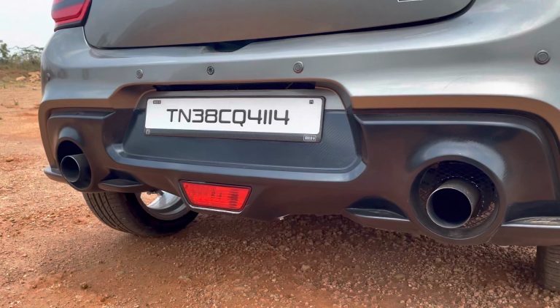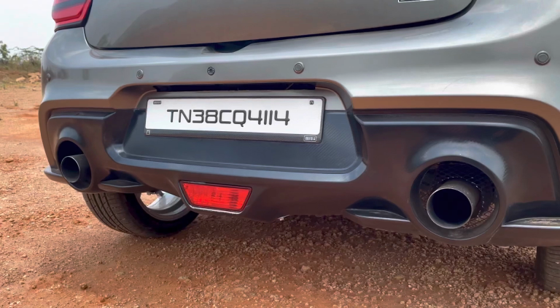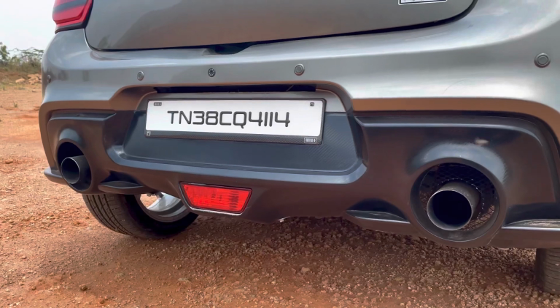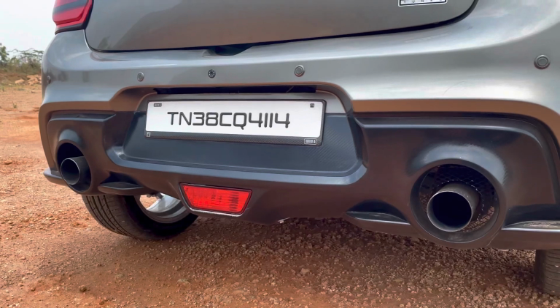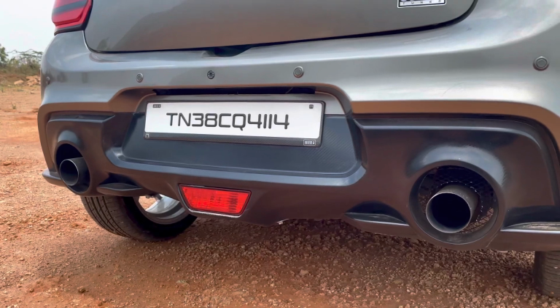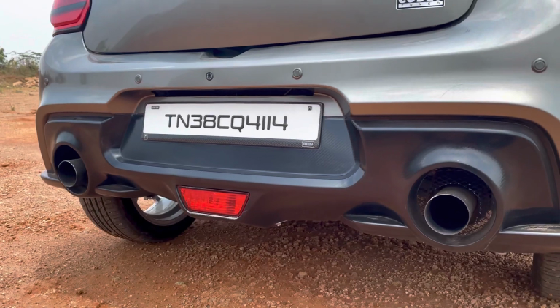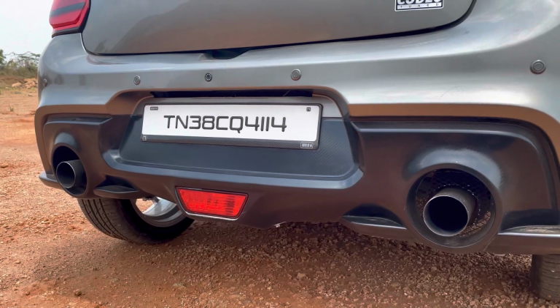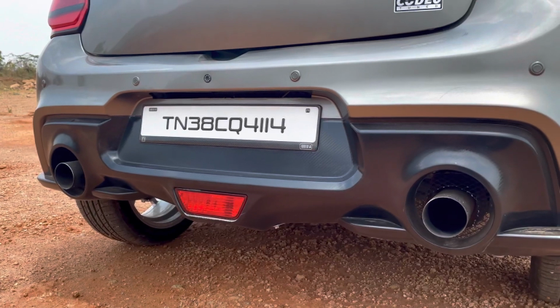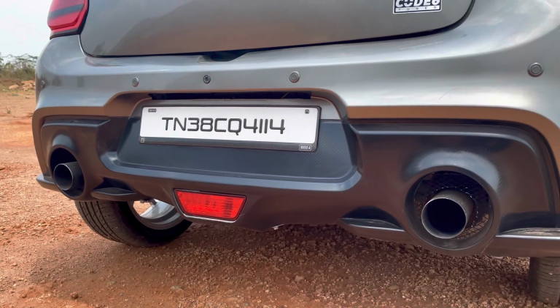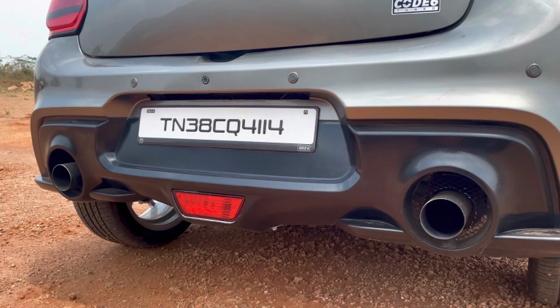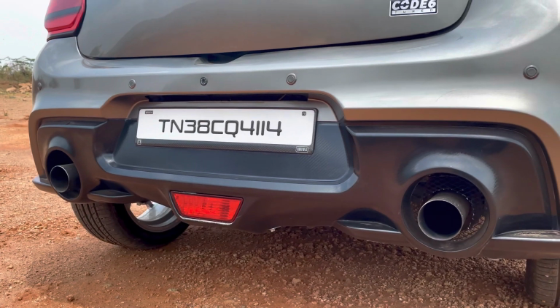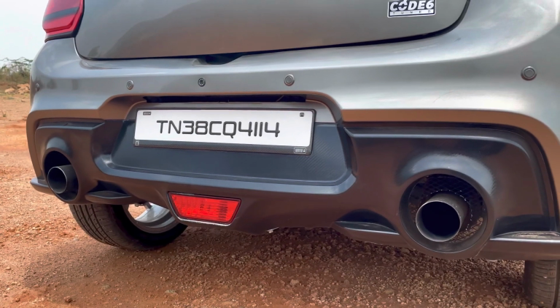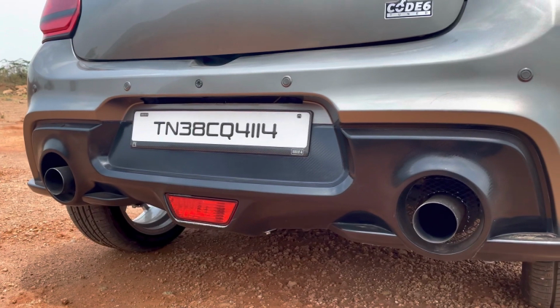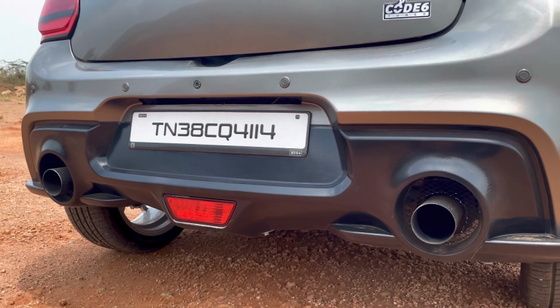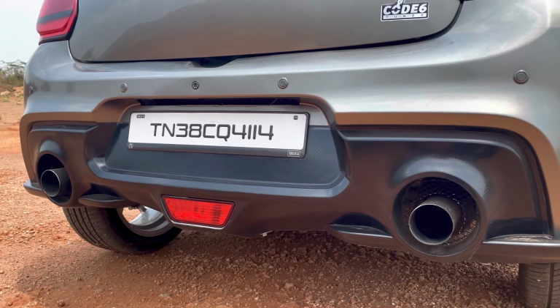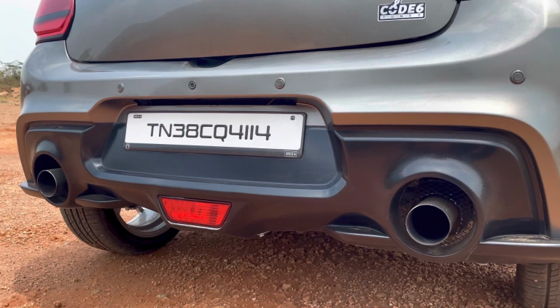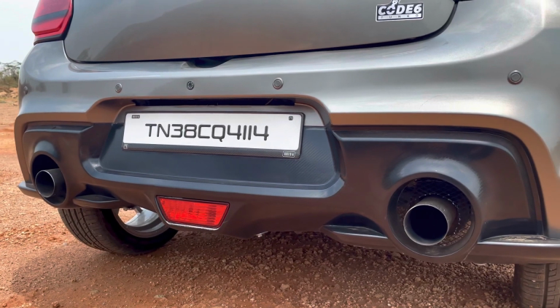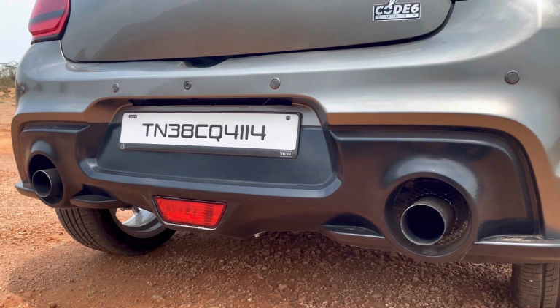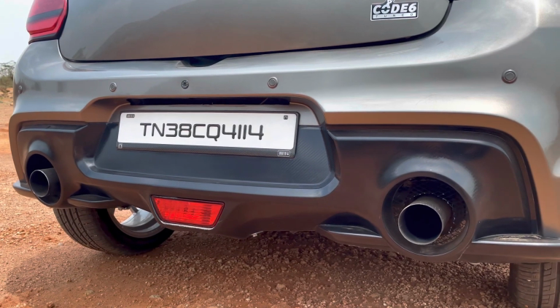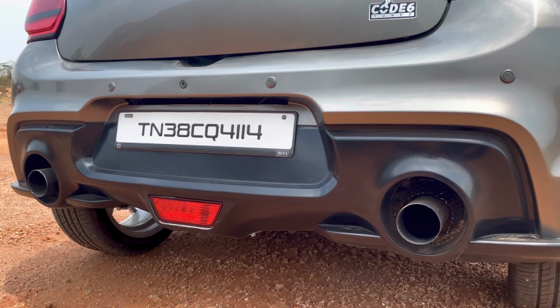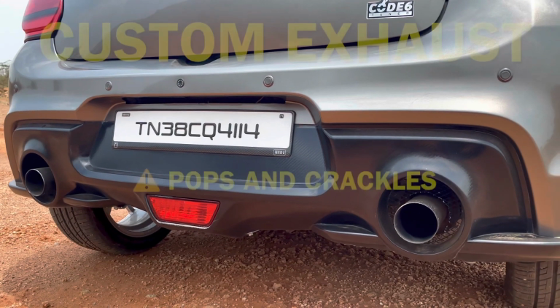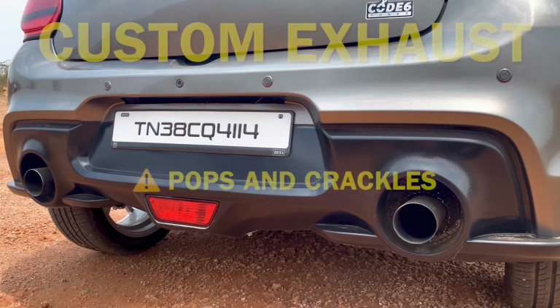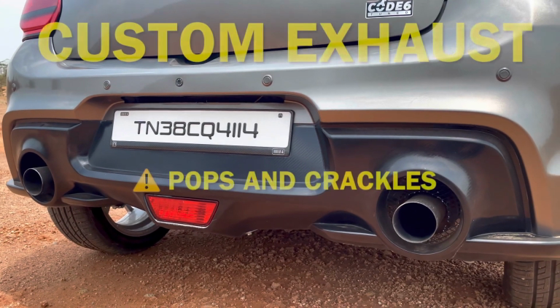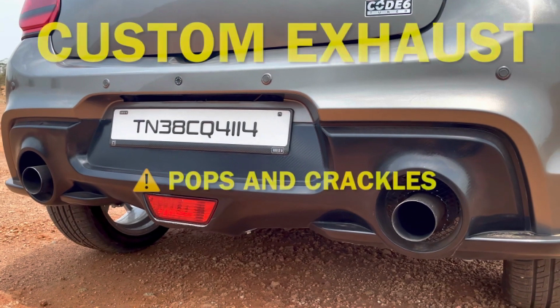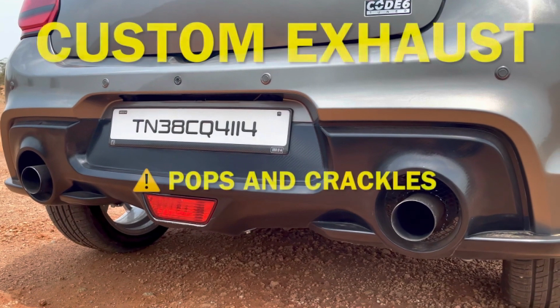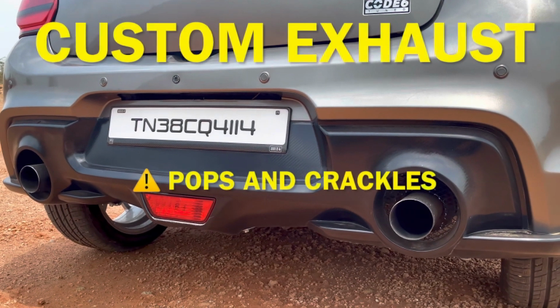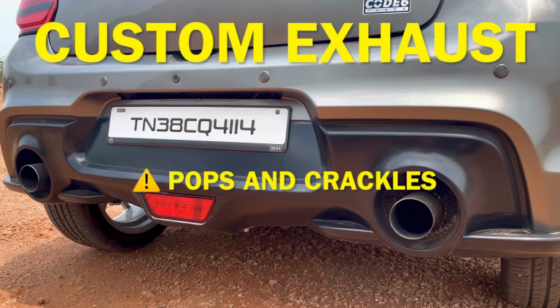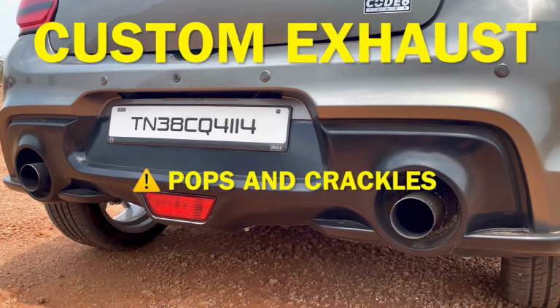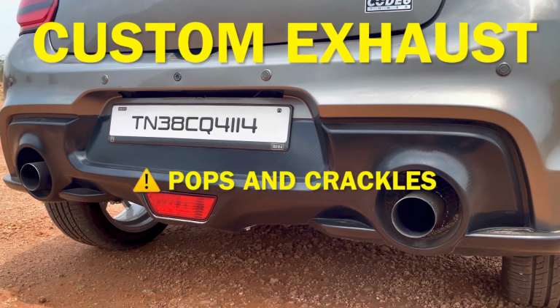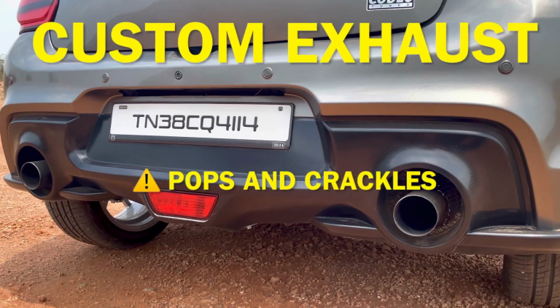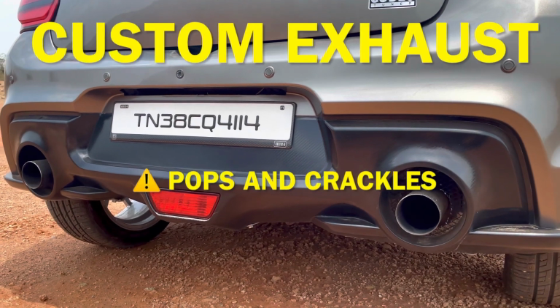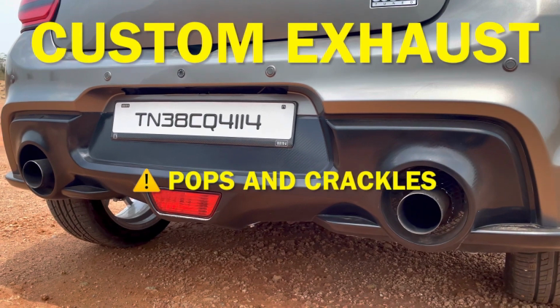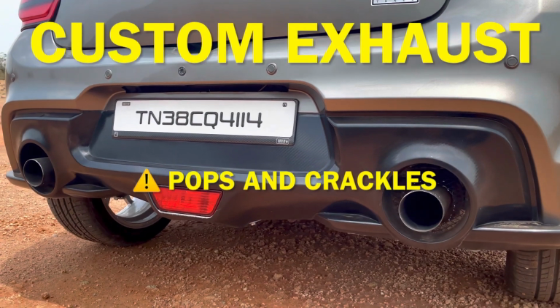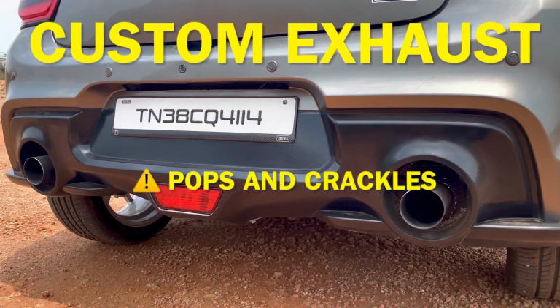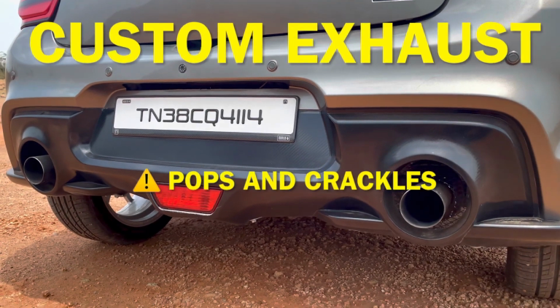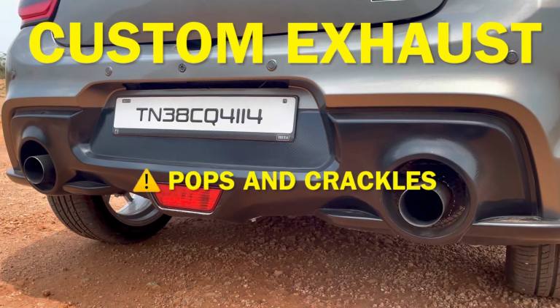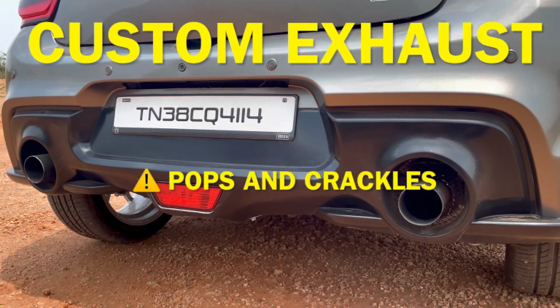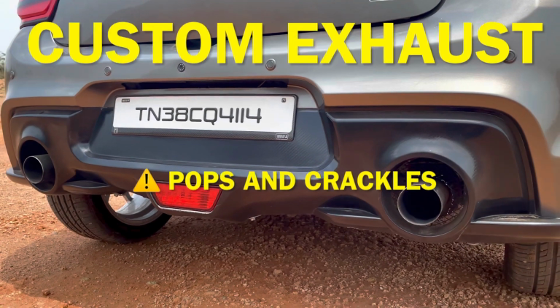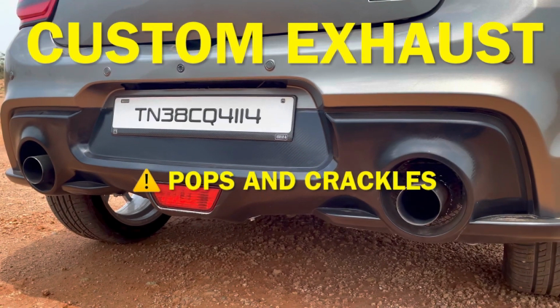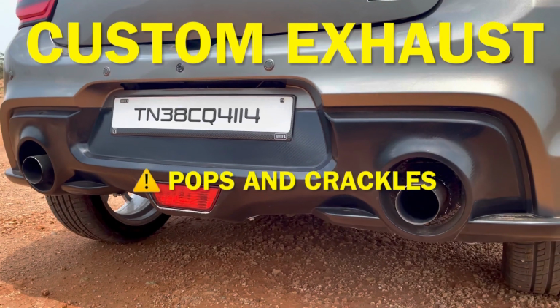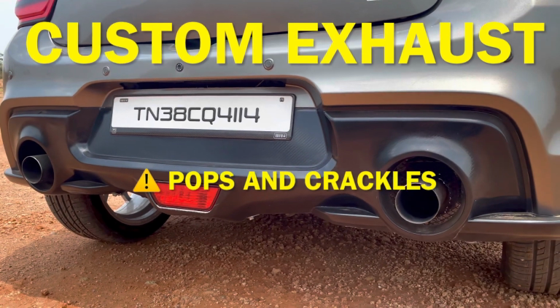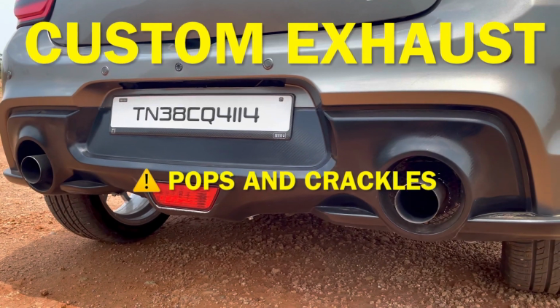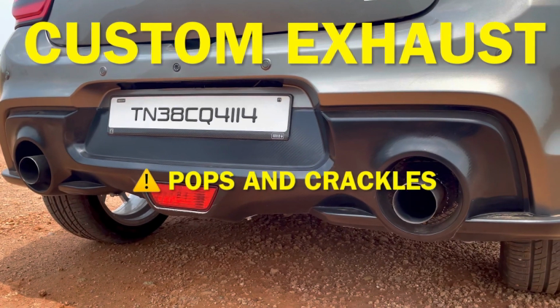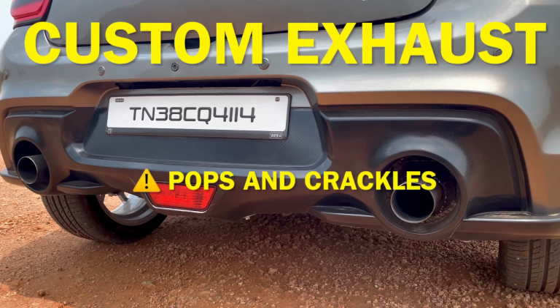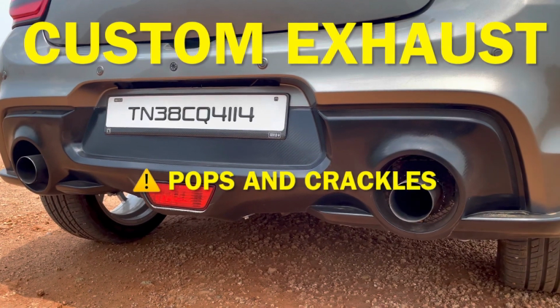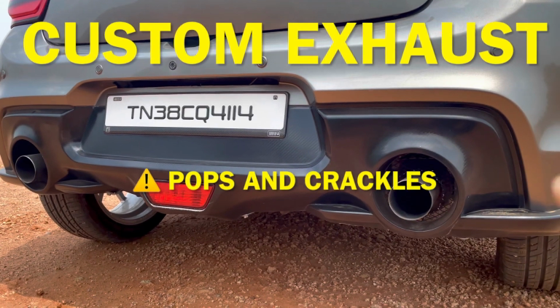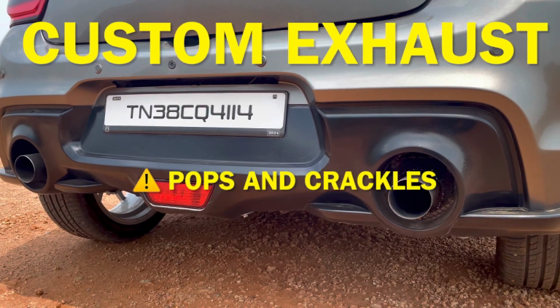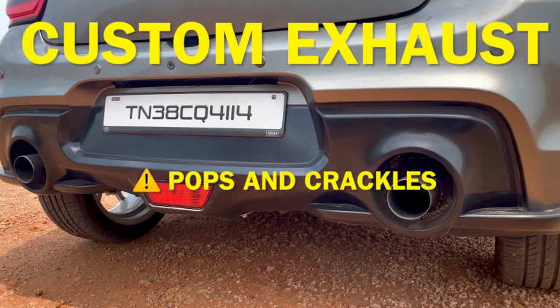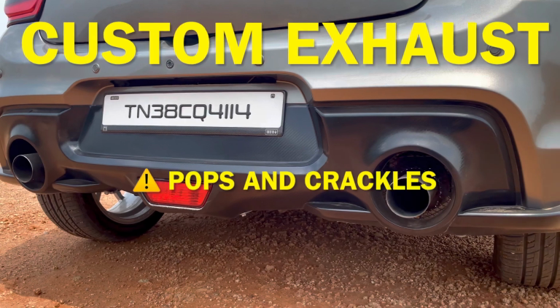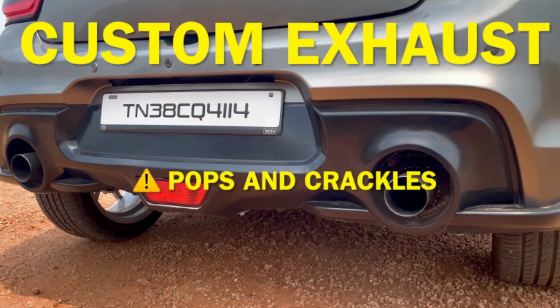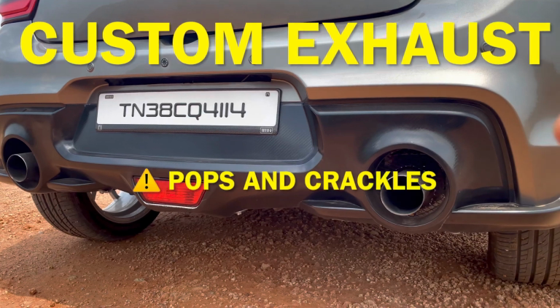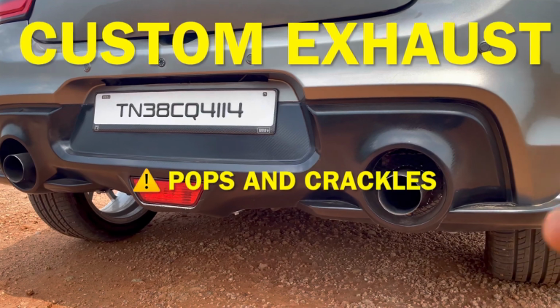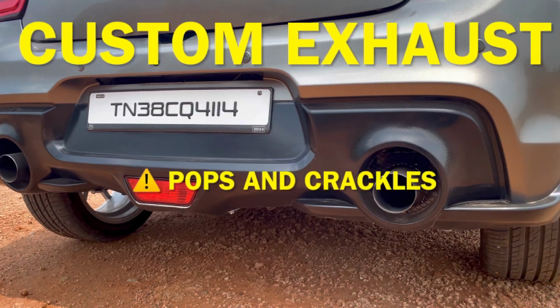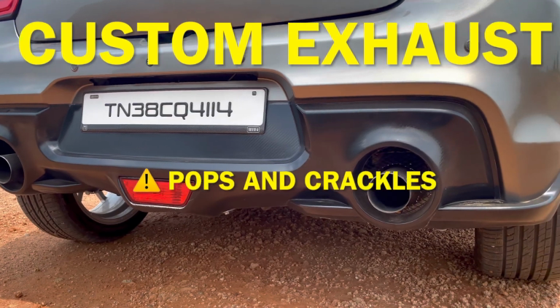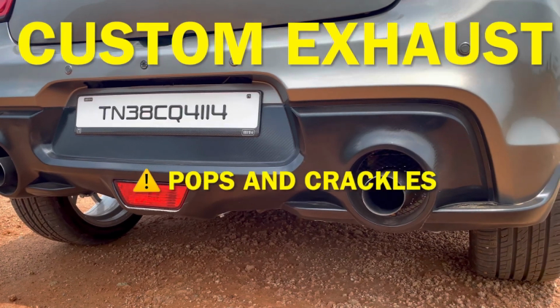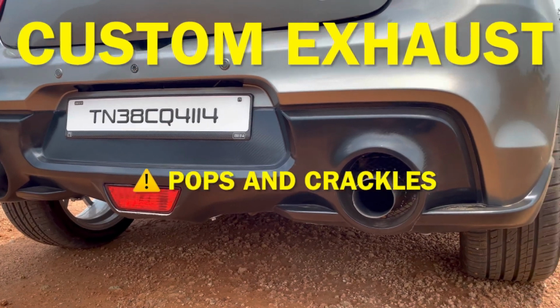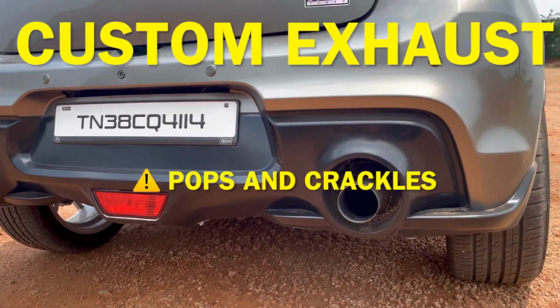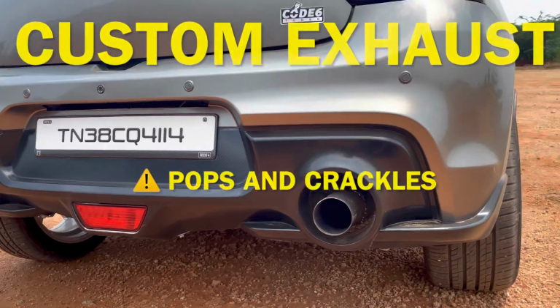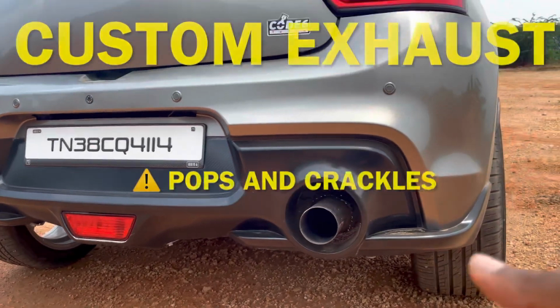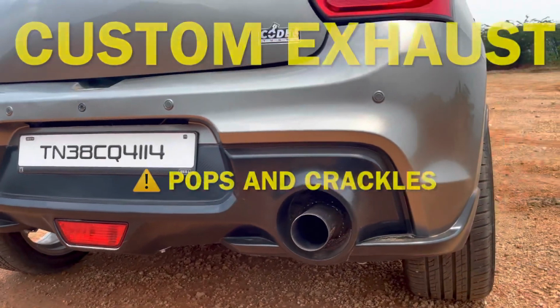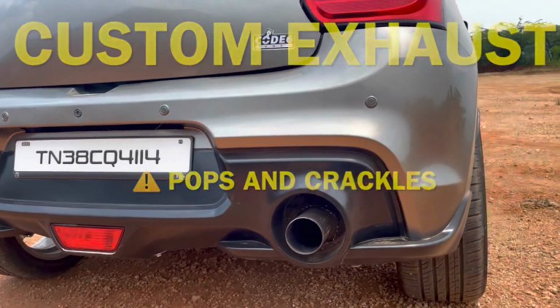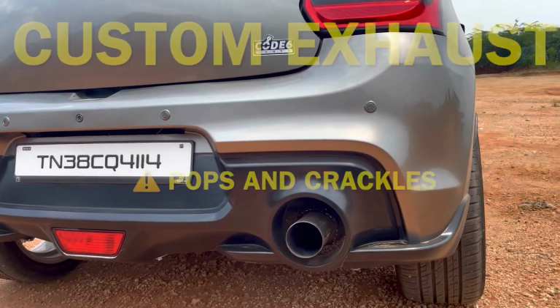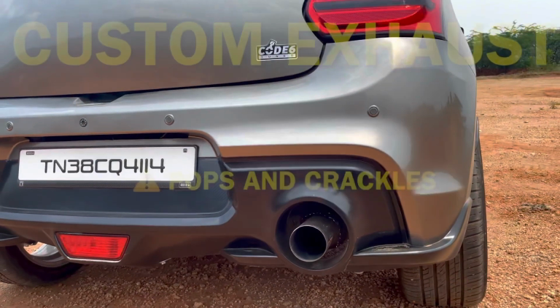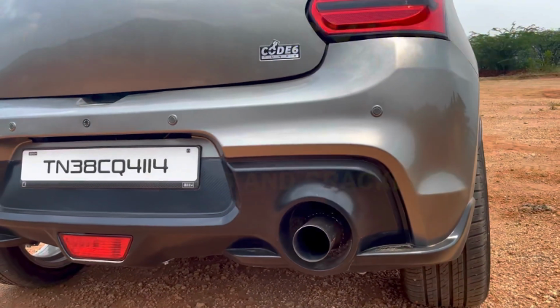If you look at the exhaust note, we can see the exhaust note in the car. Let's start the engine.